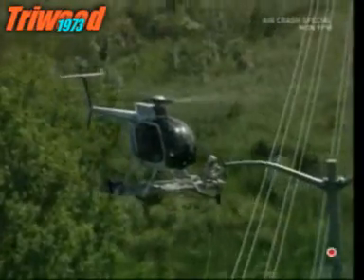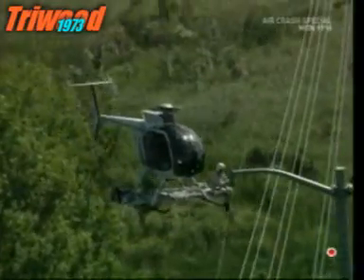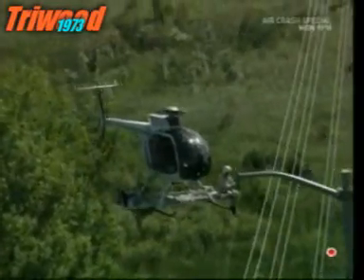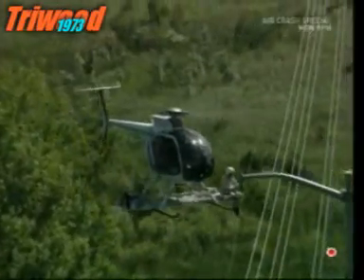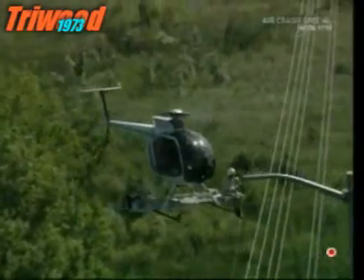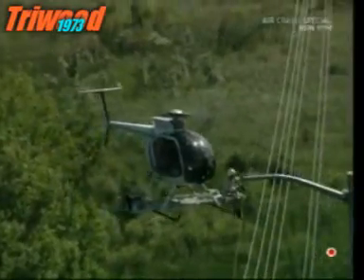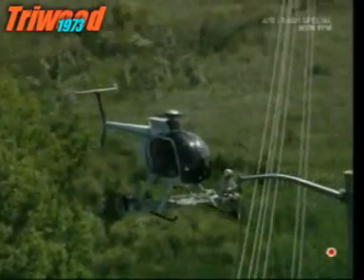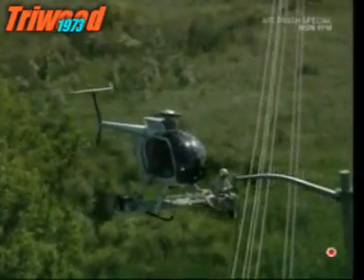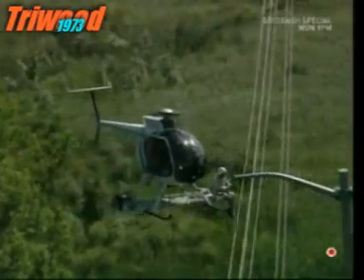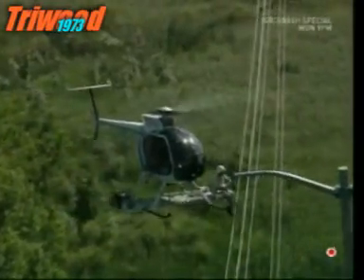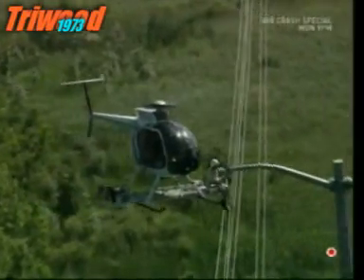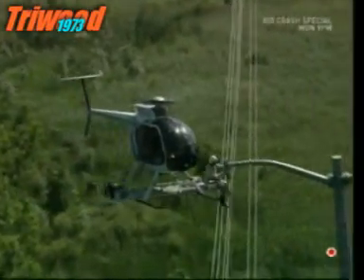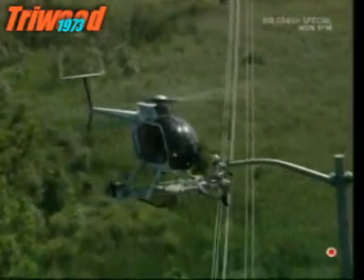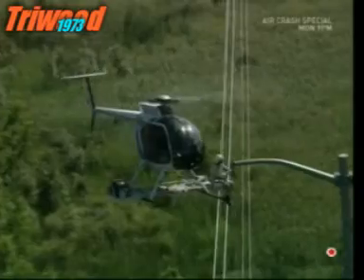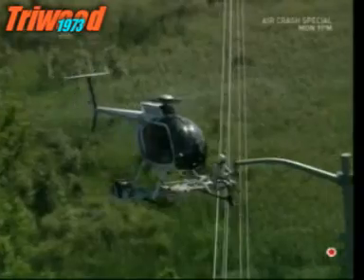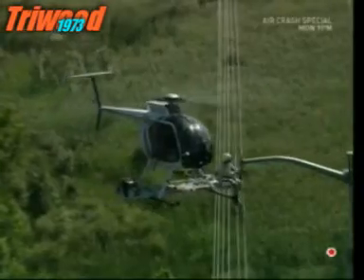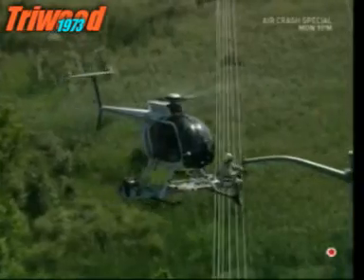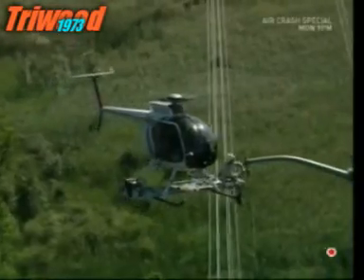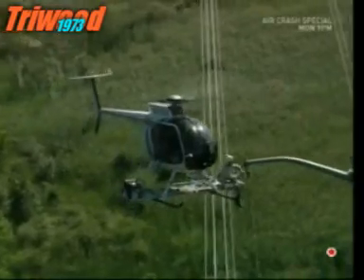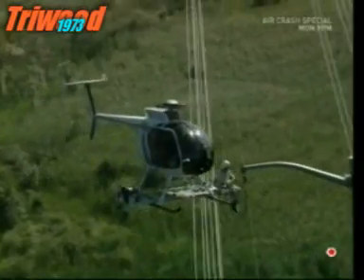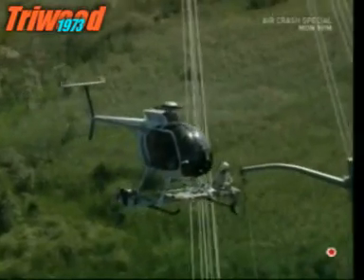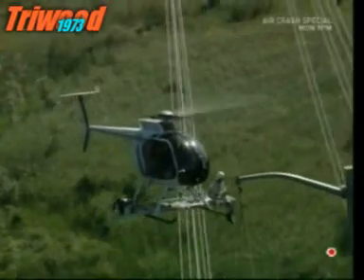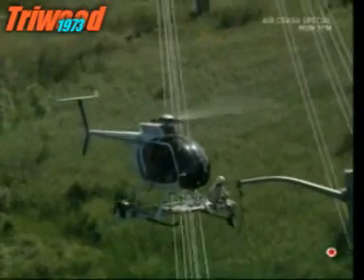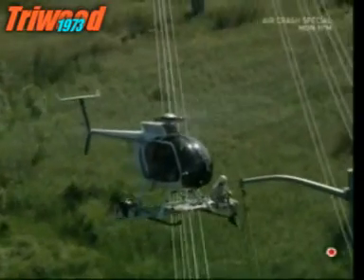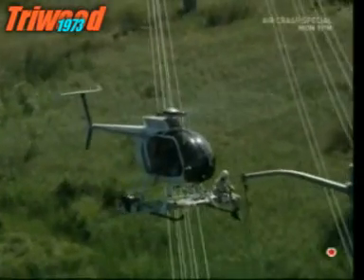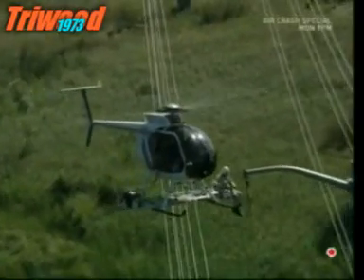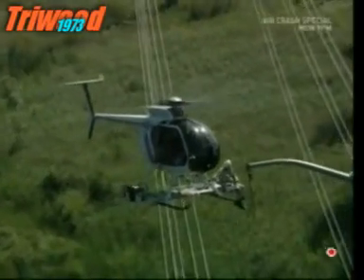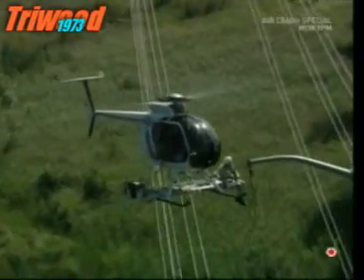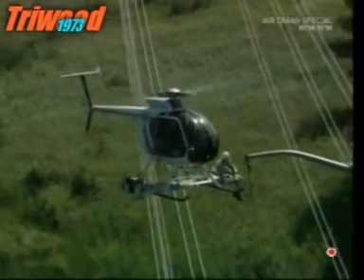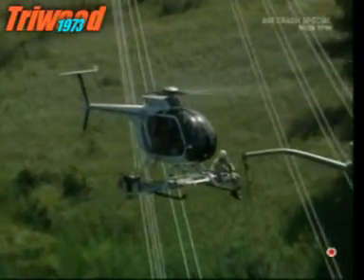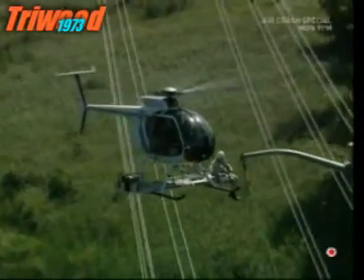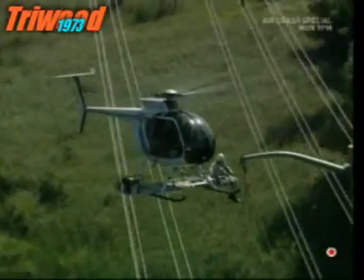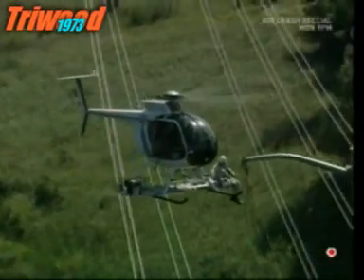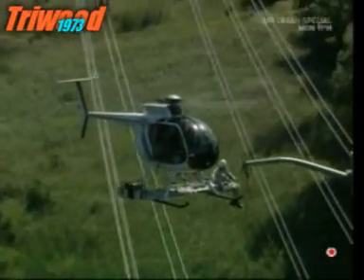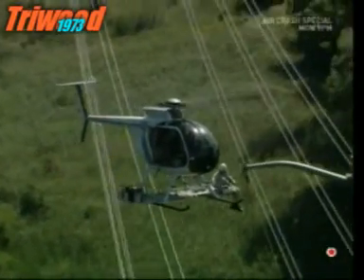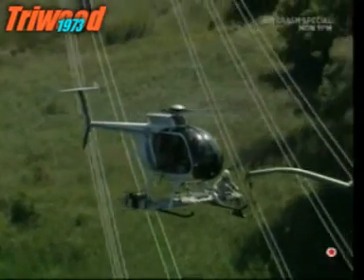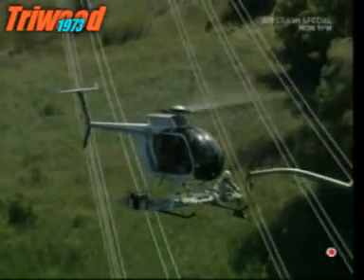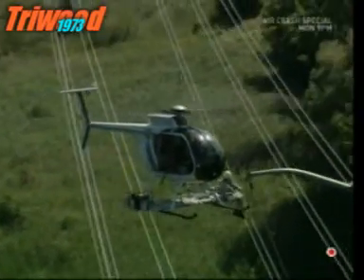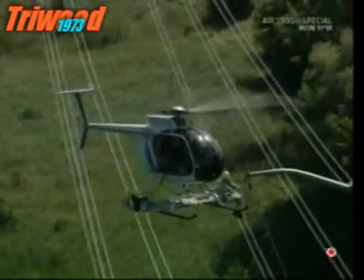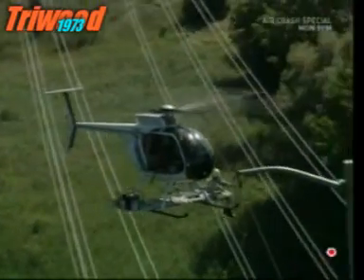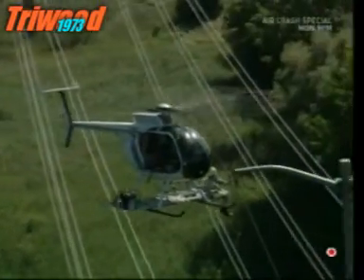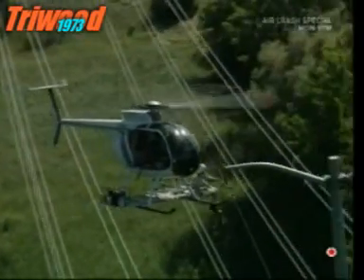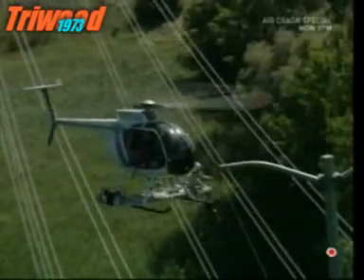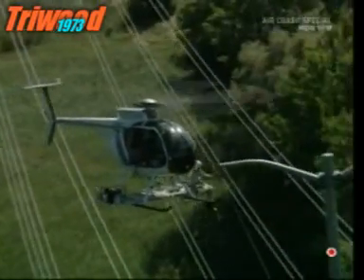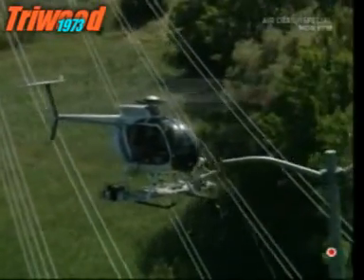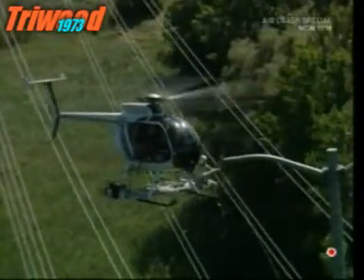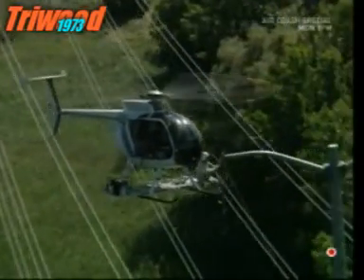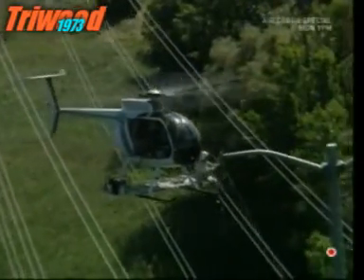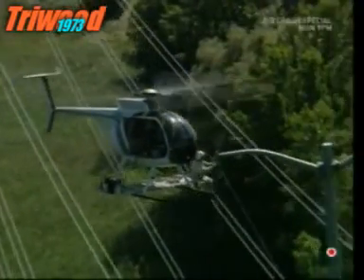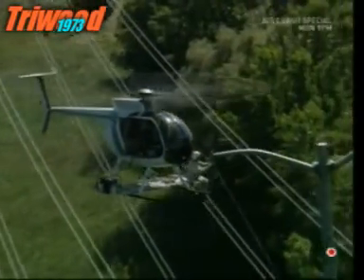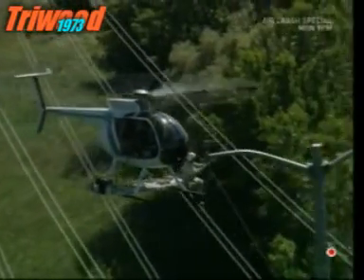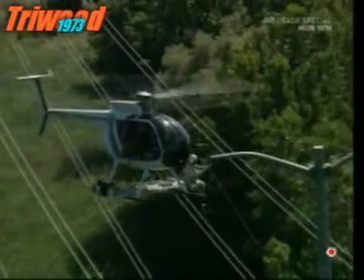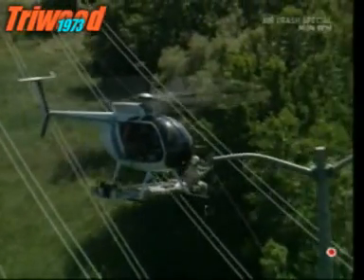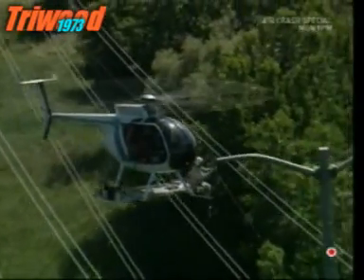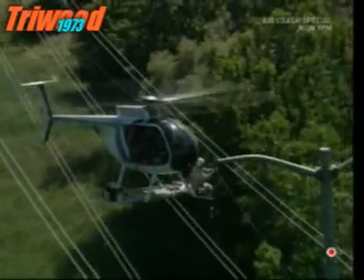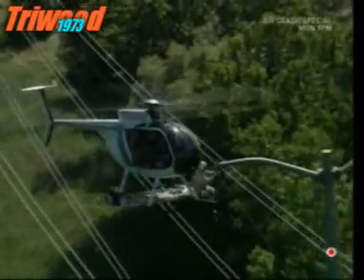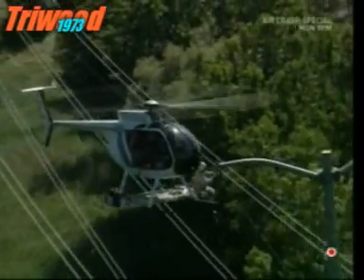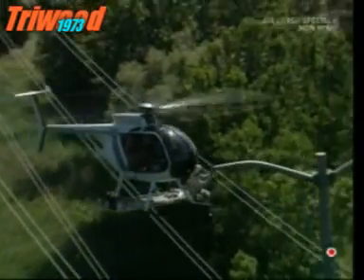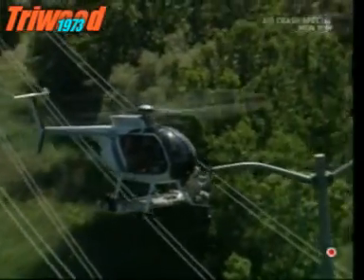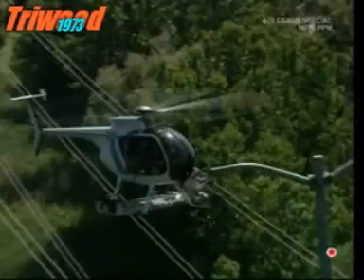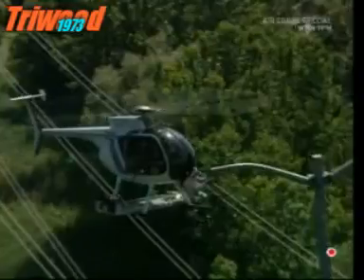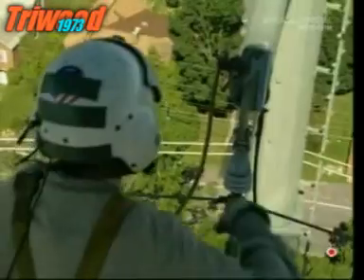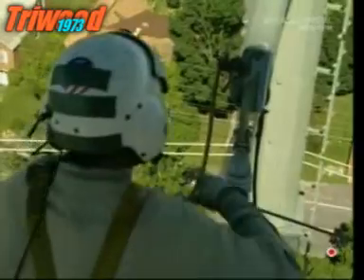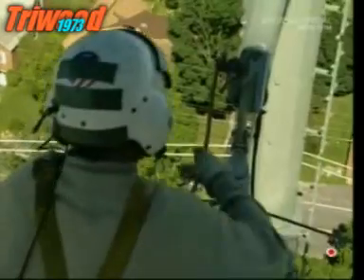Here he's changing an isolator — that stops the electricity flowing down the supporting pole.